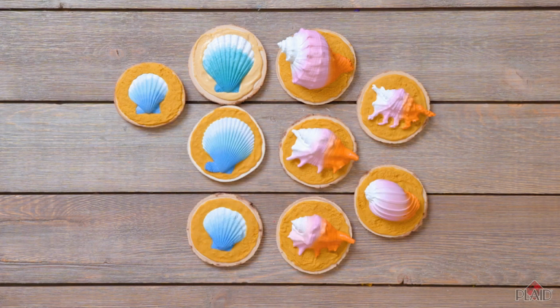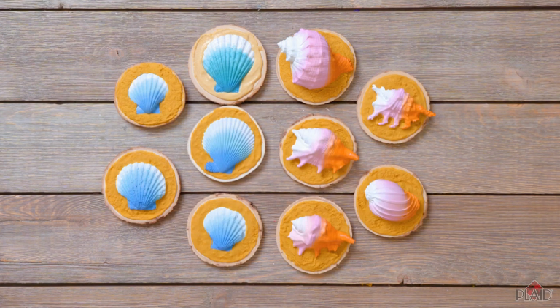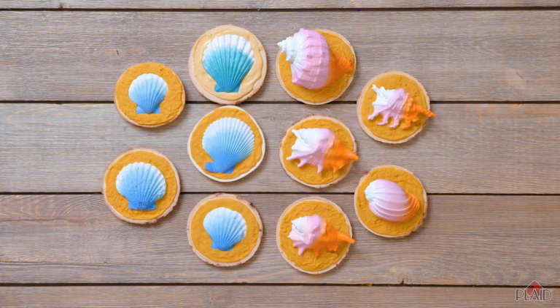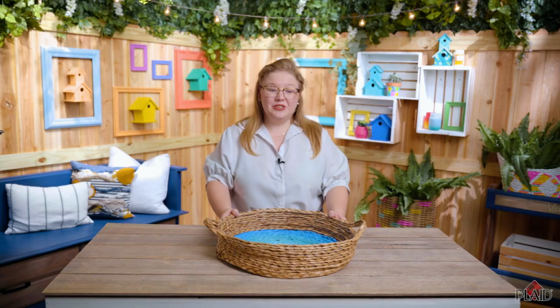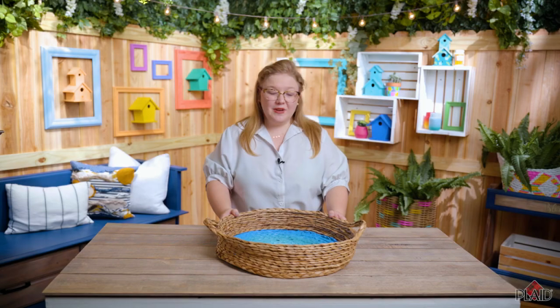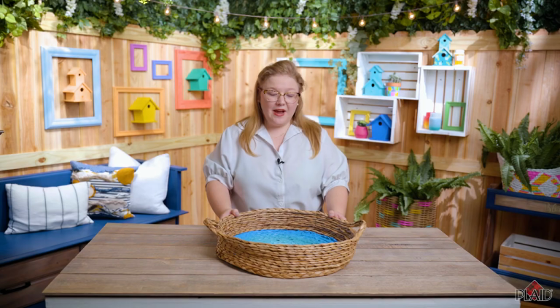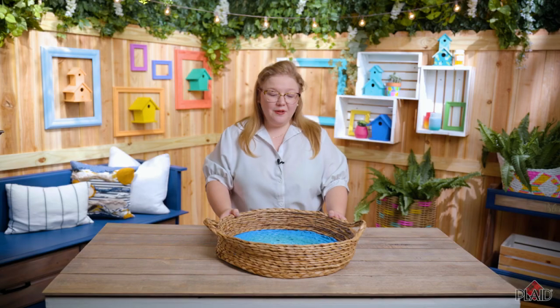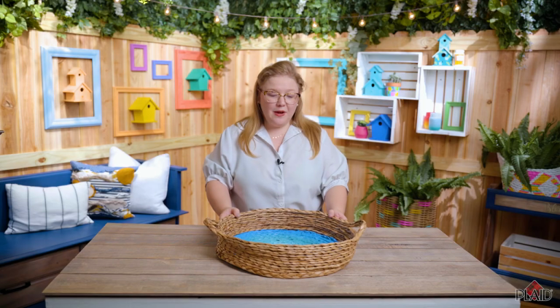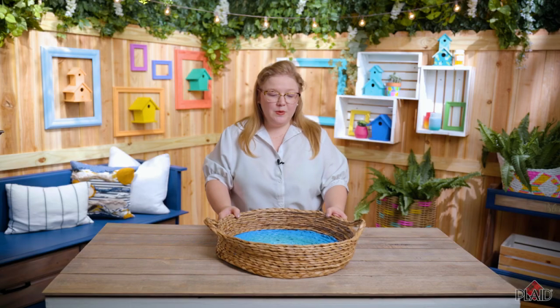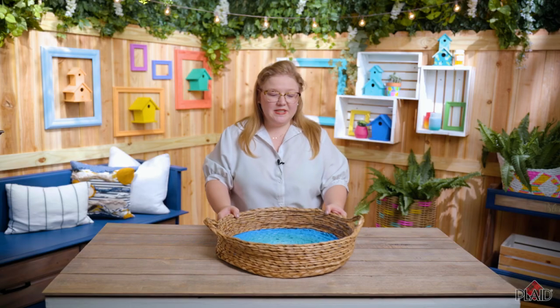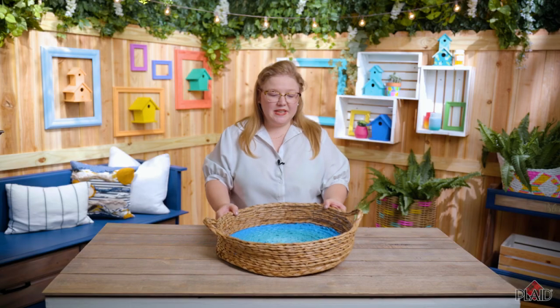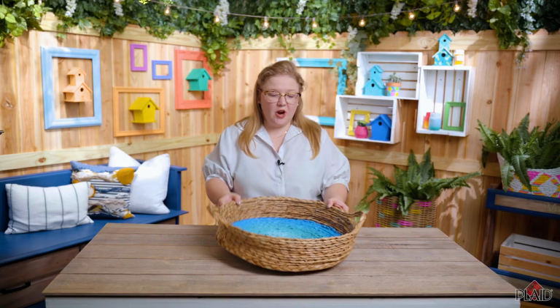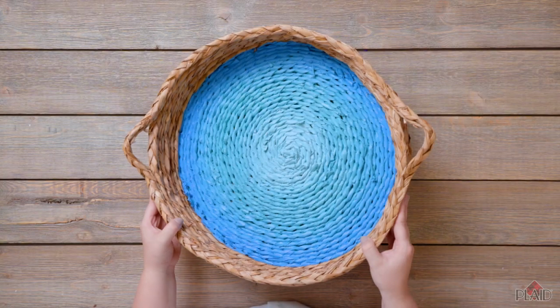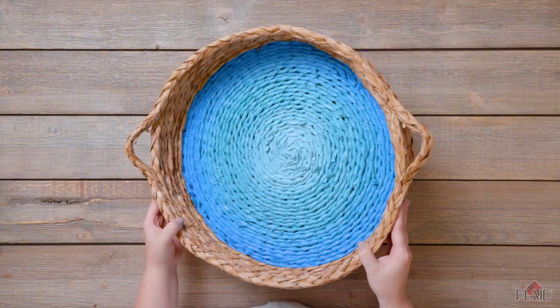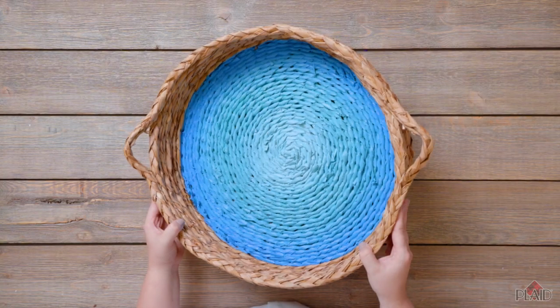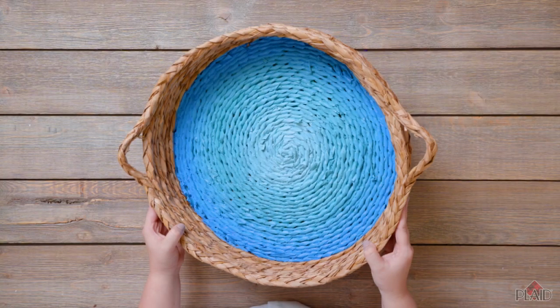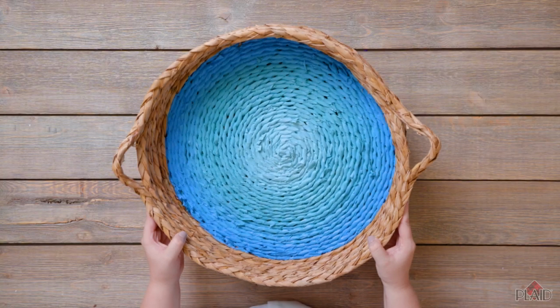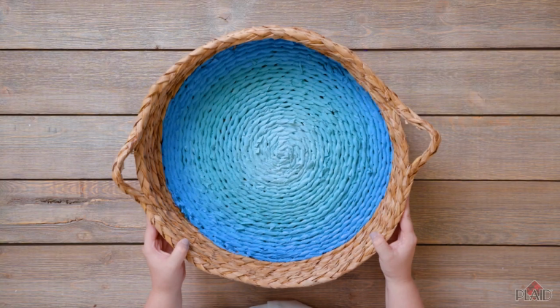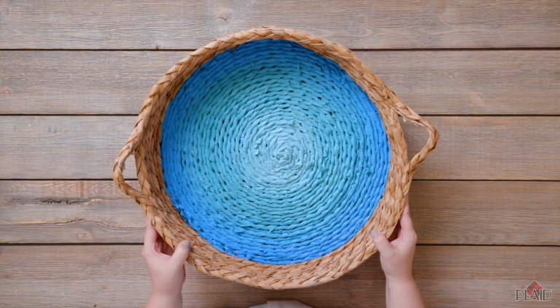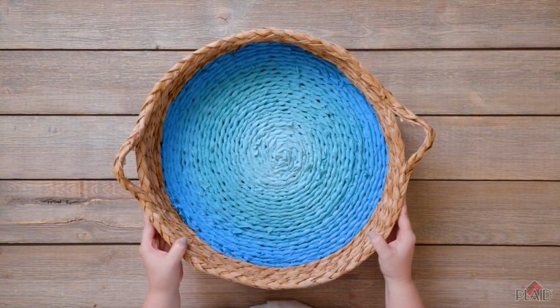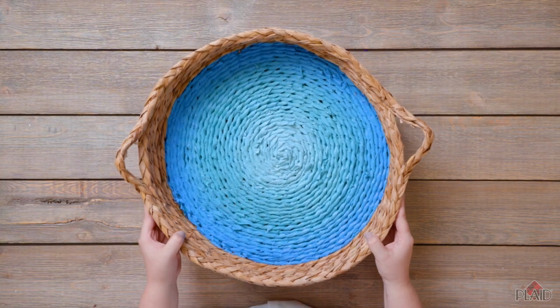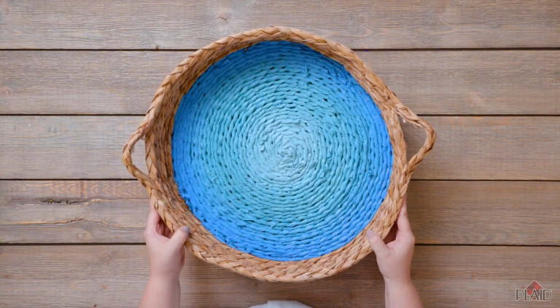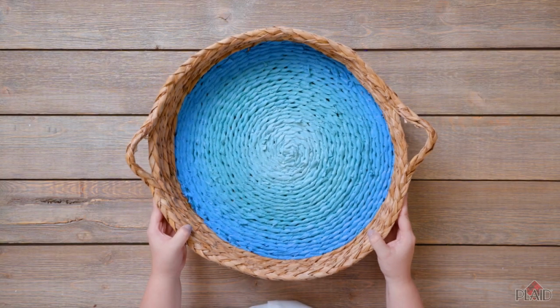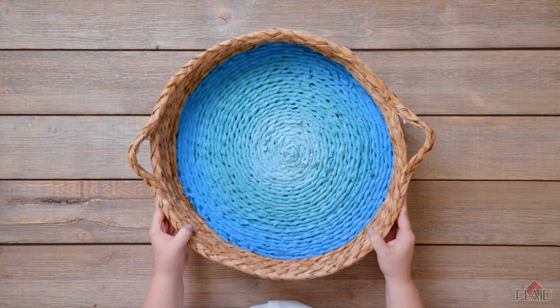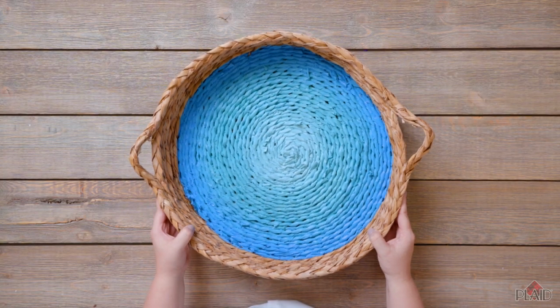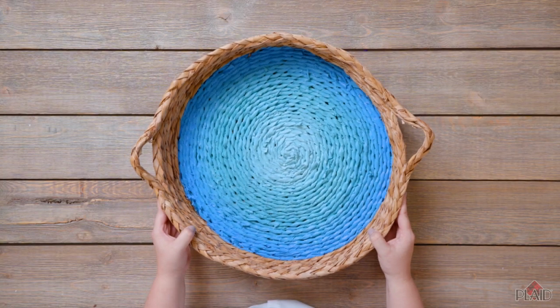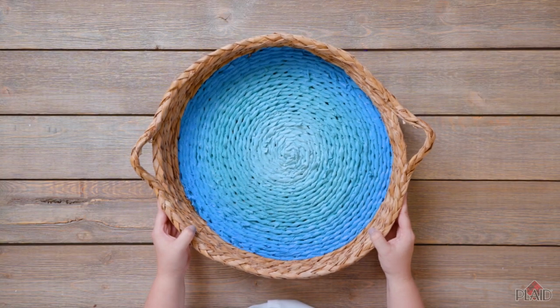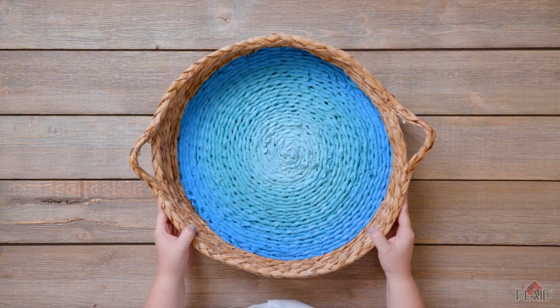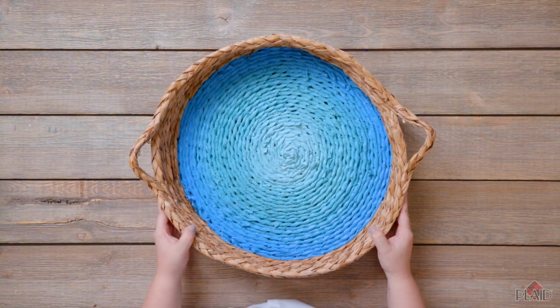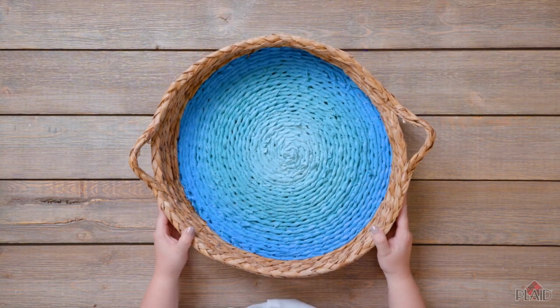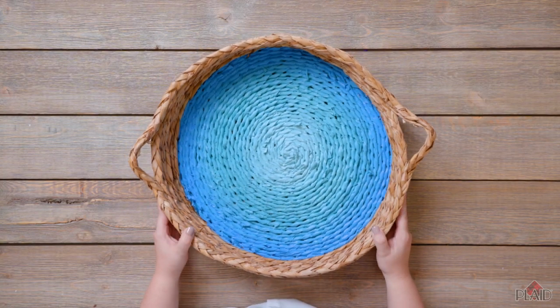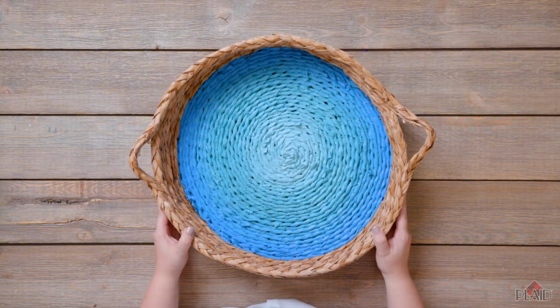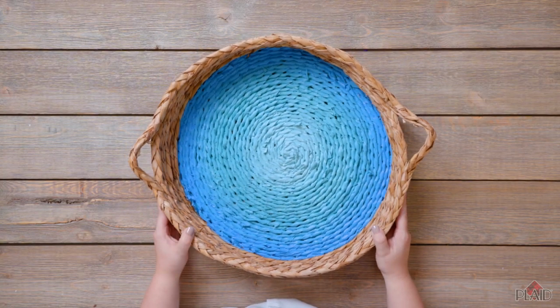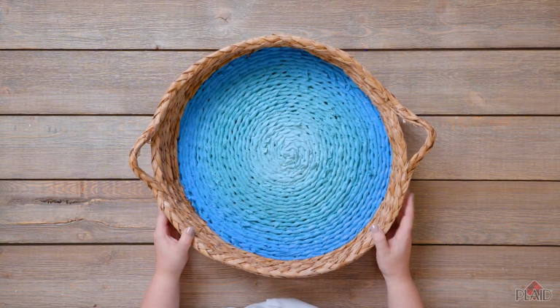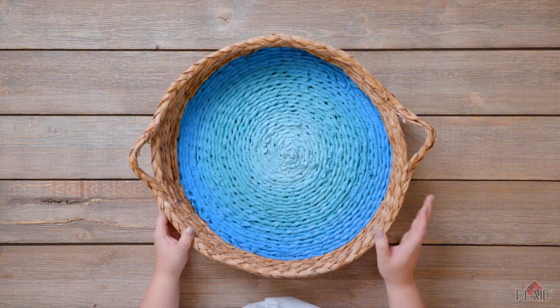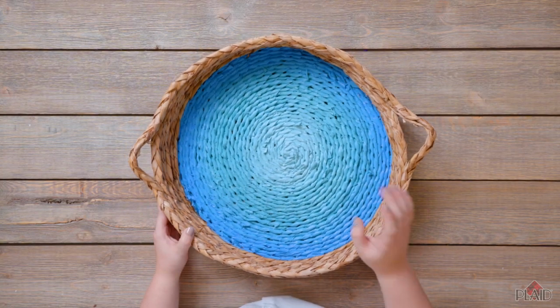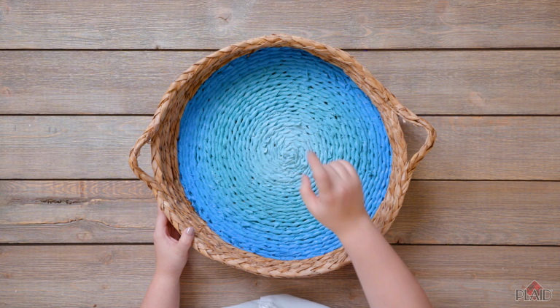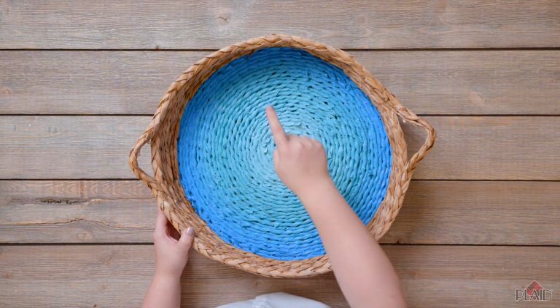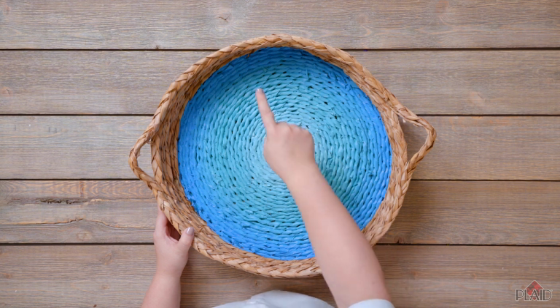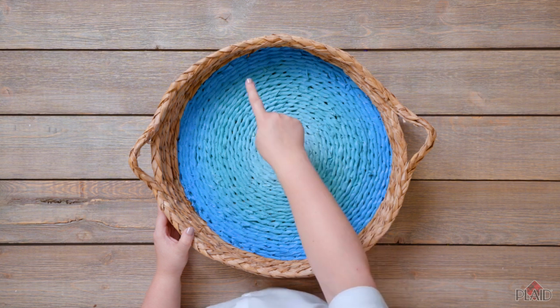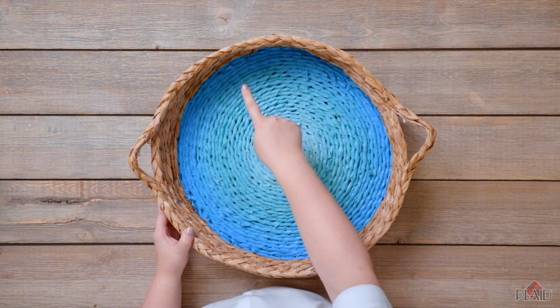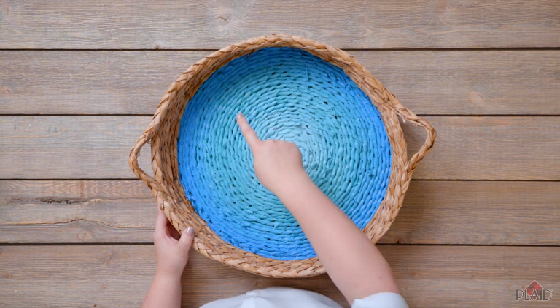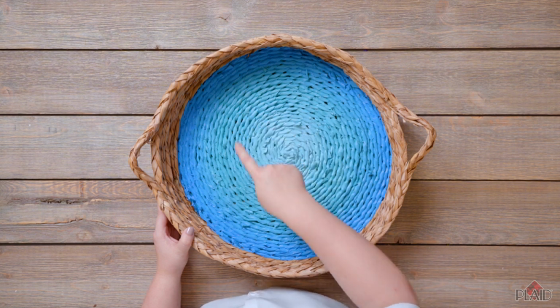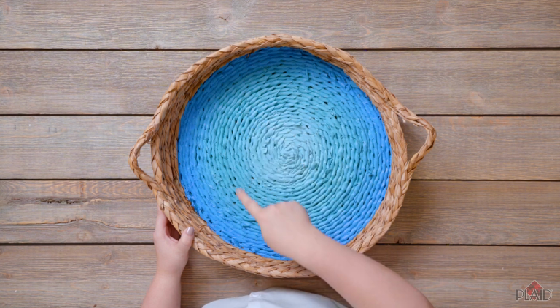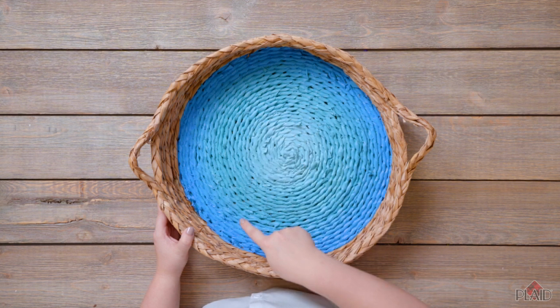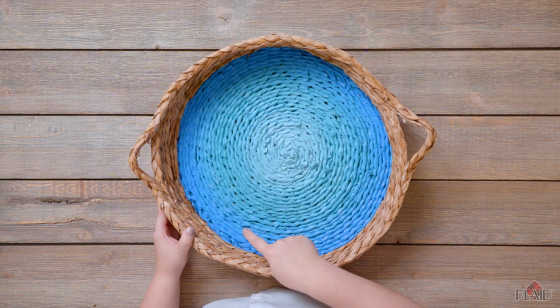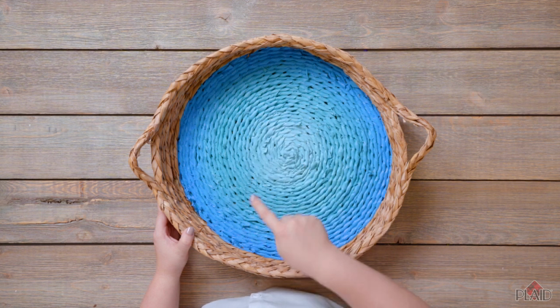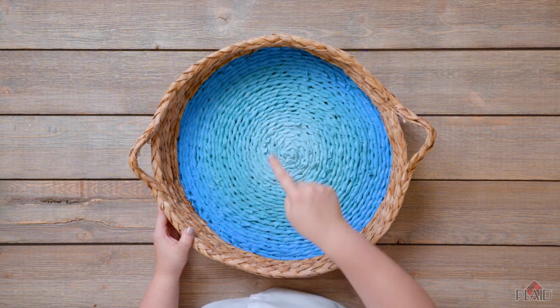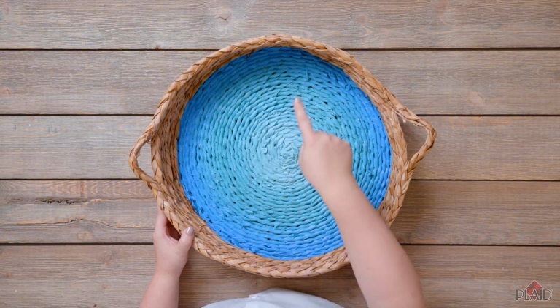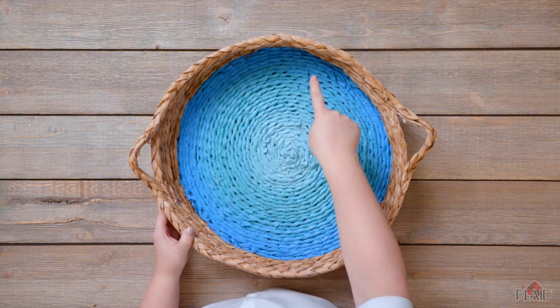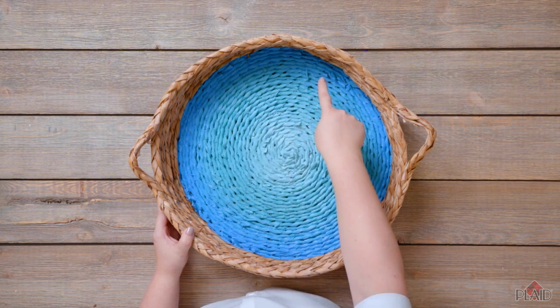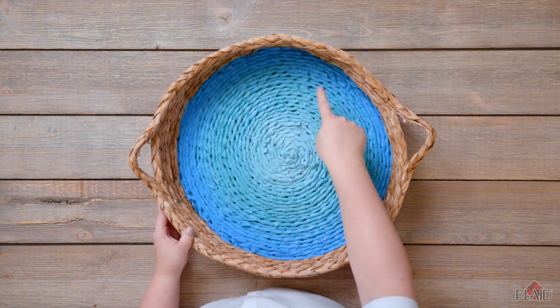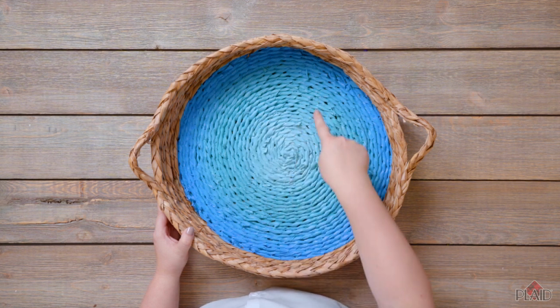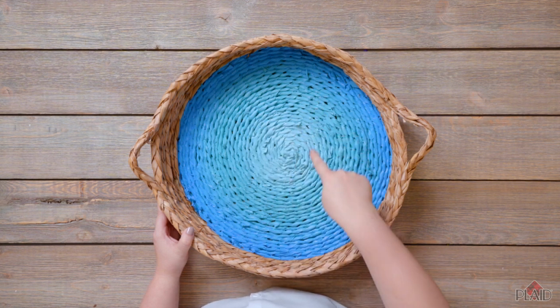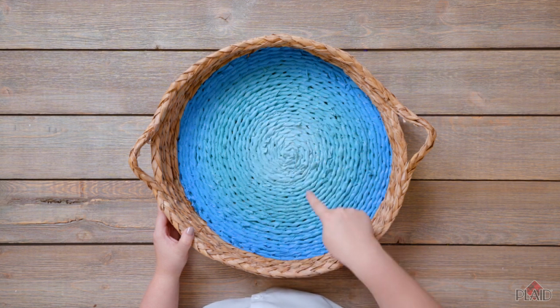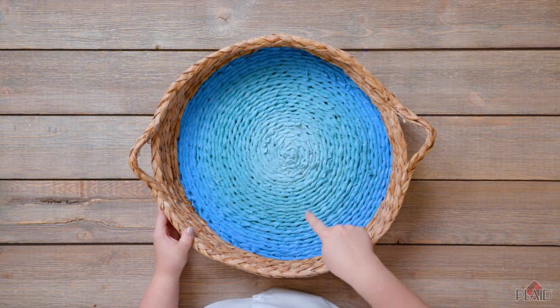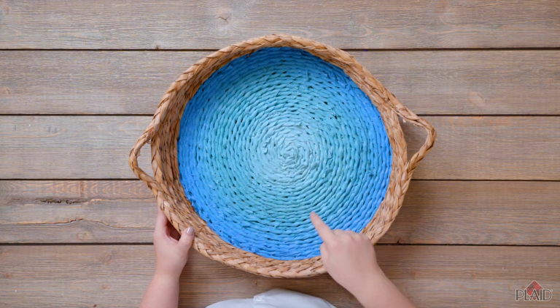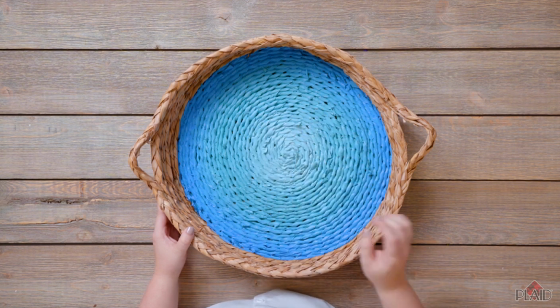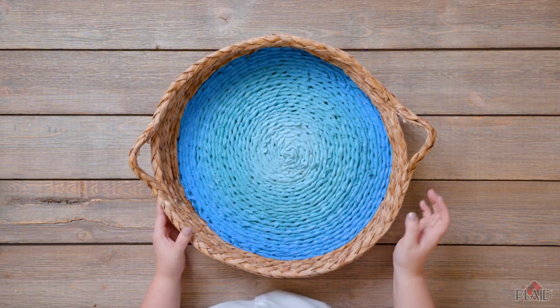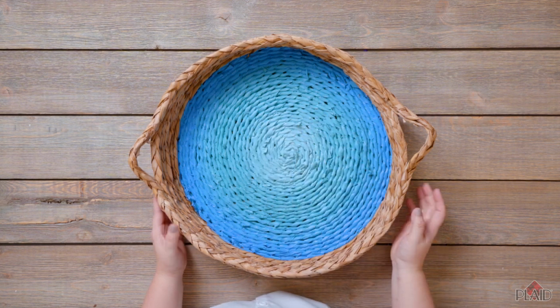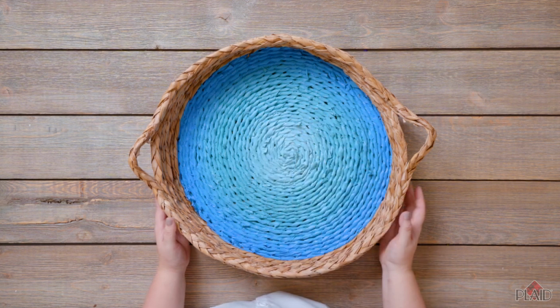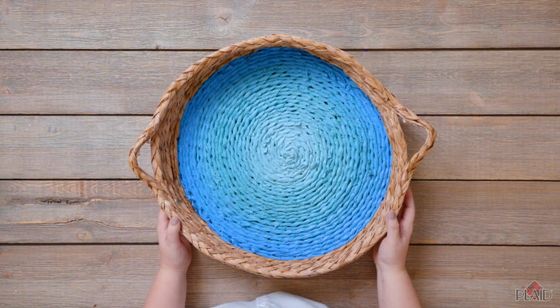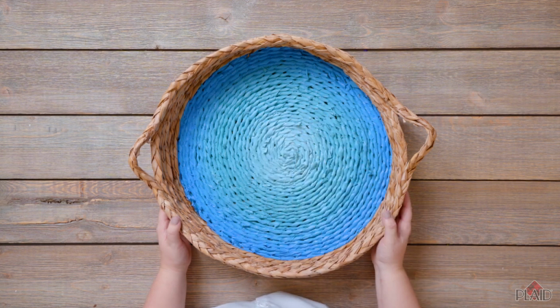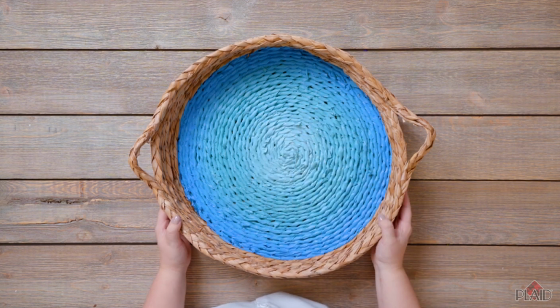Now that we did our ombre into this wicker basket, we're going to add our hash mark, and that's going to be created with rope.